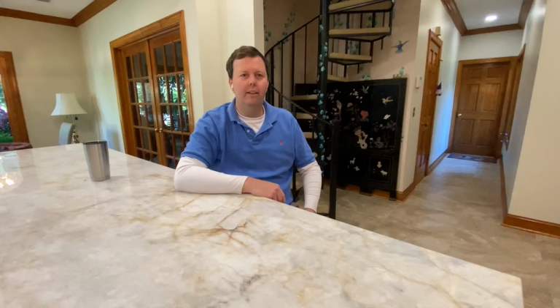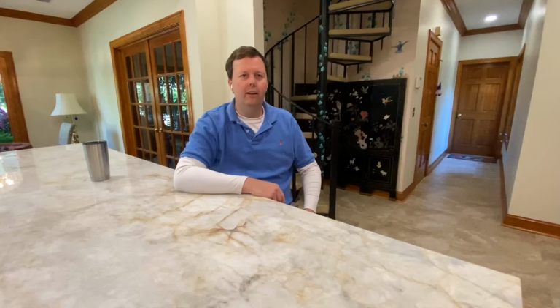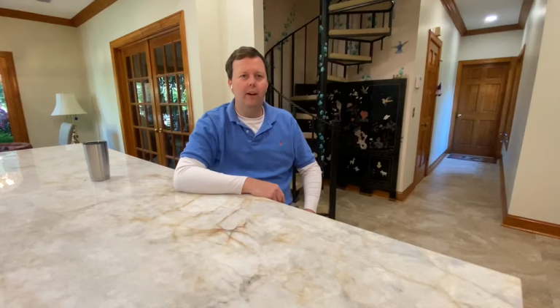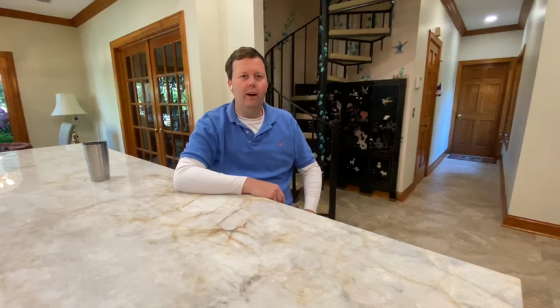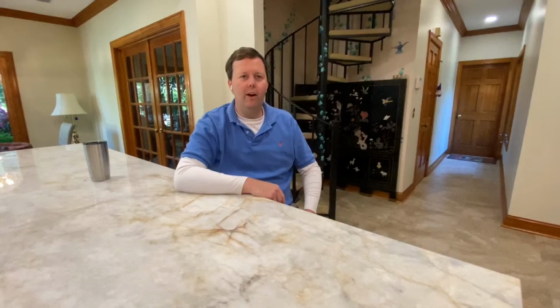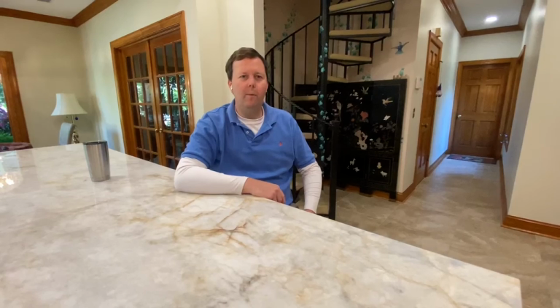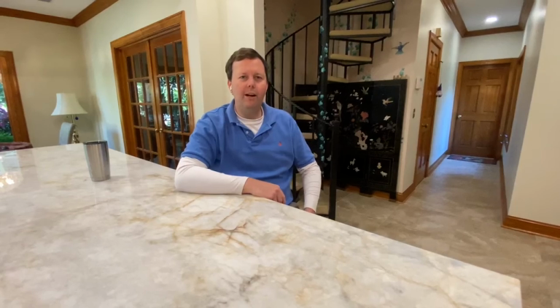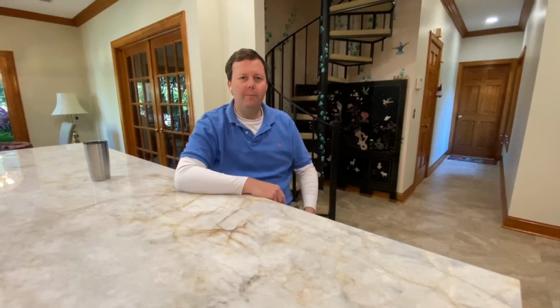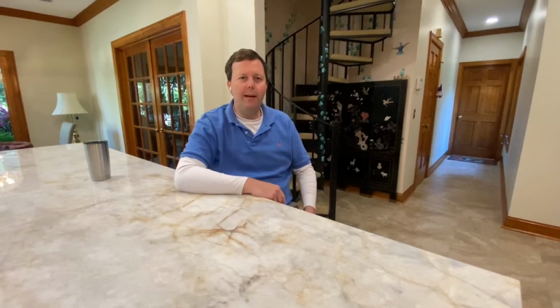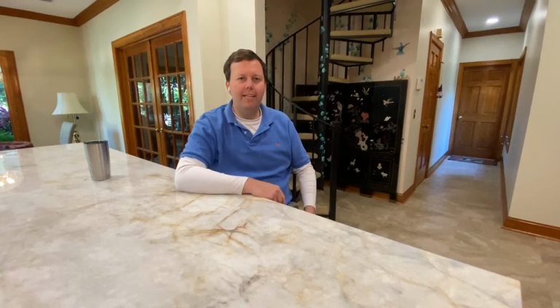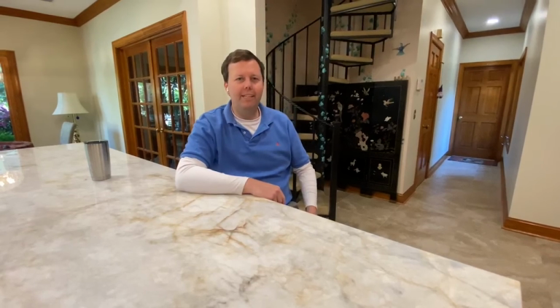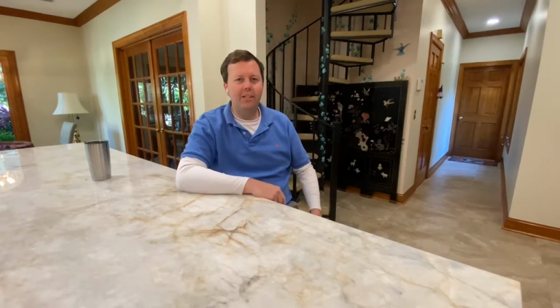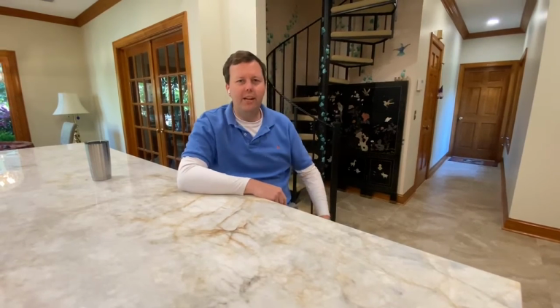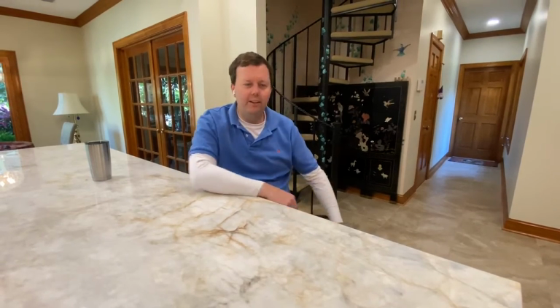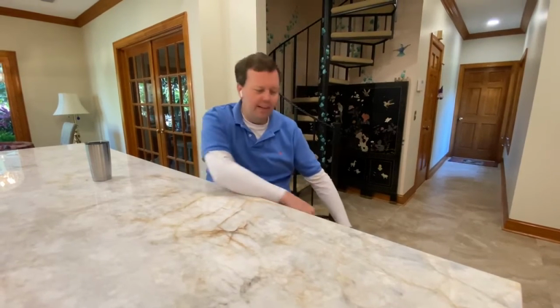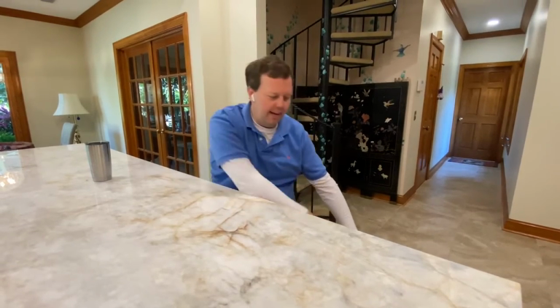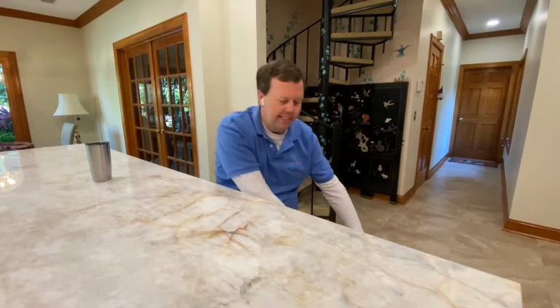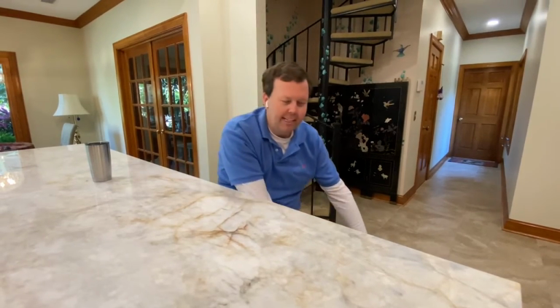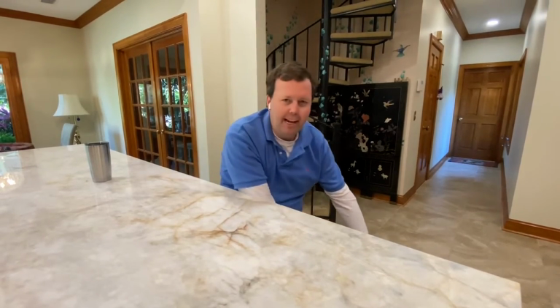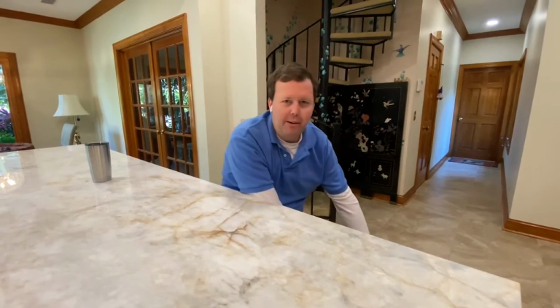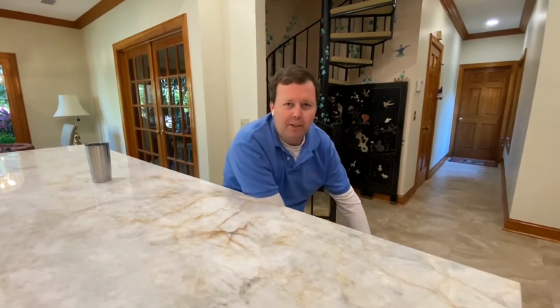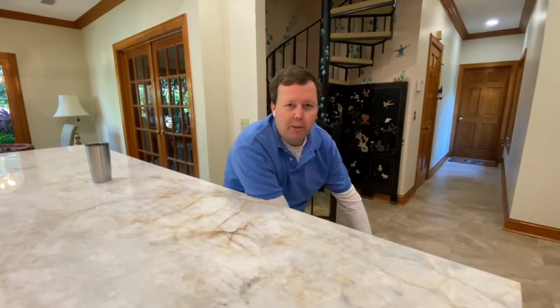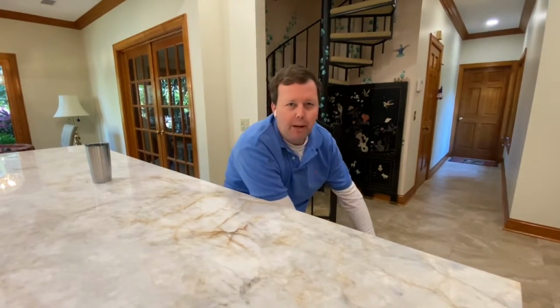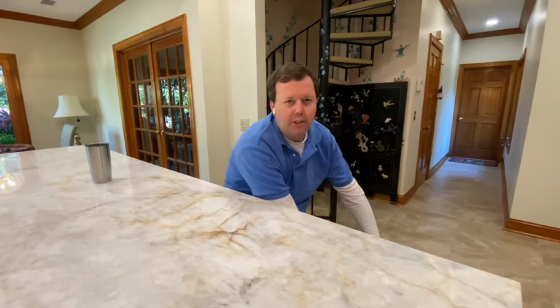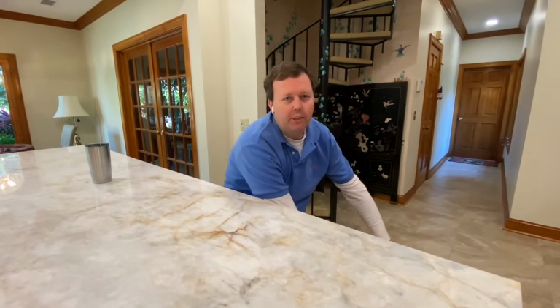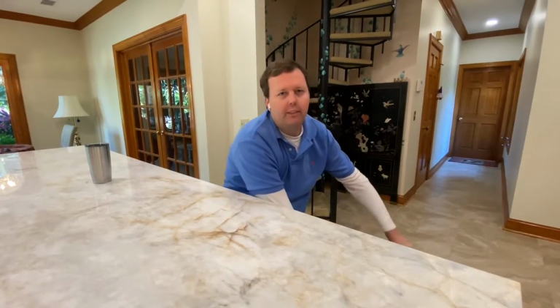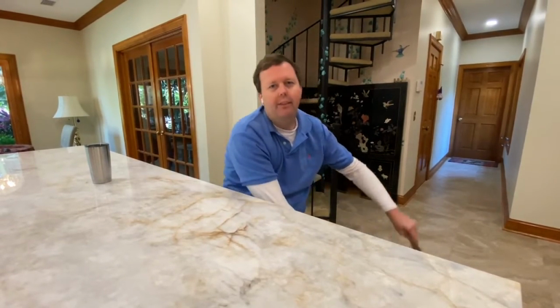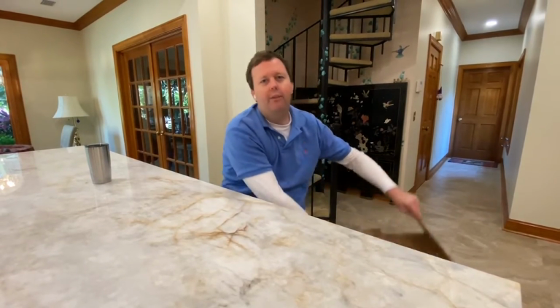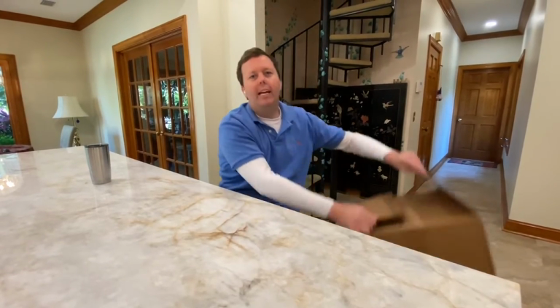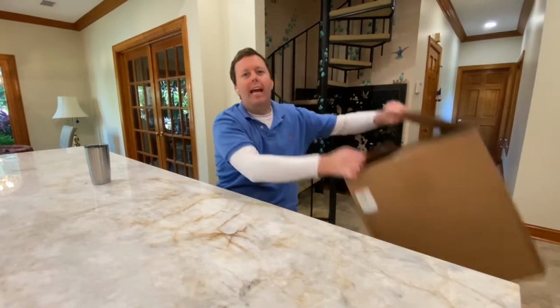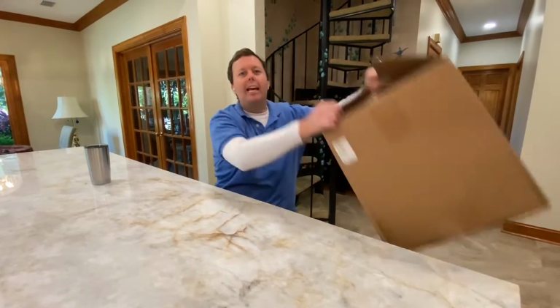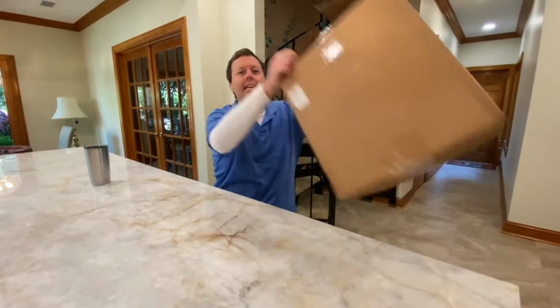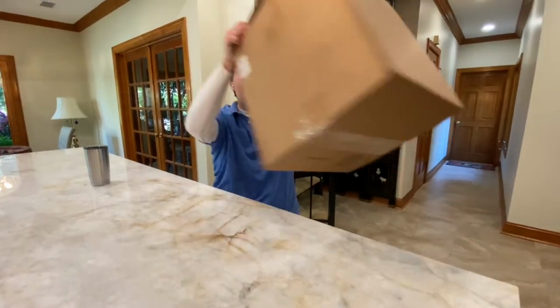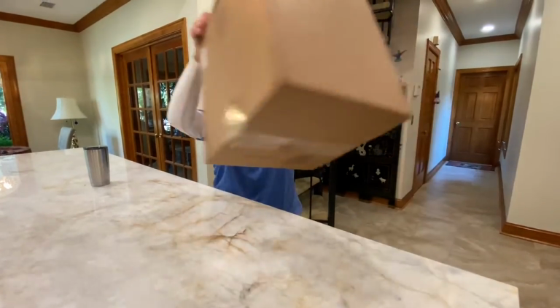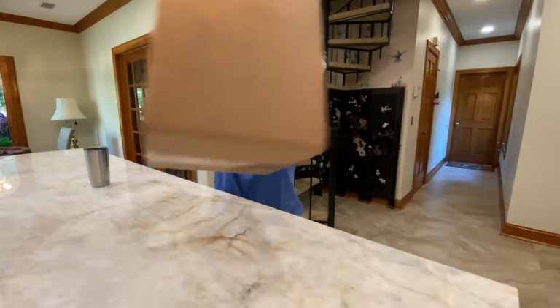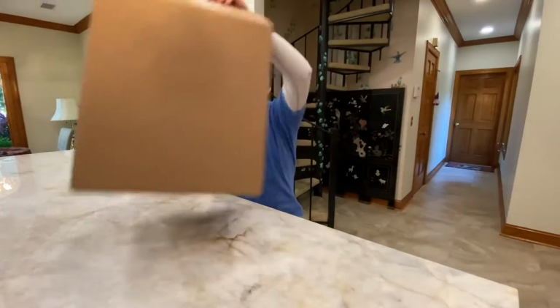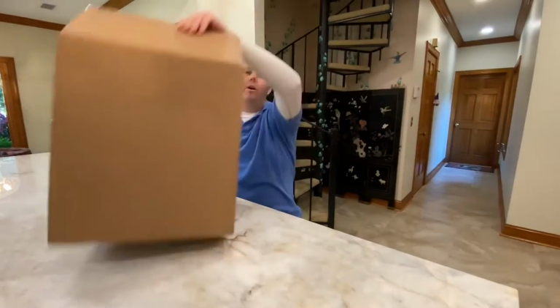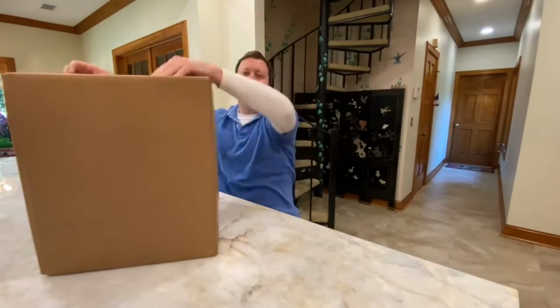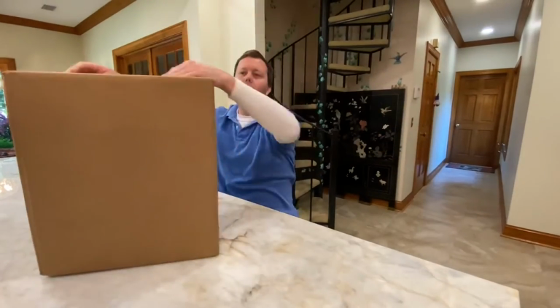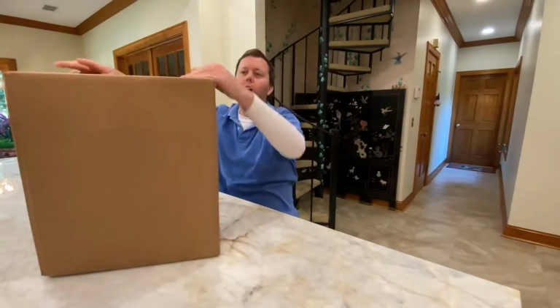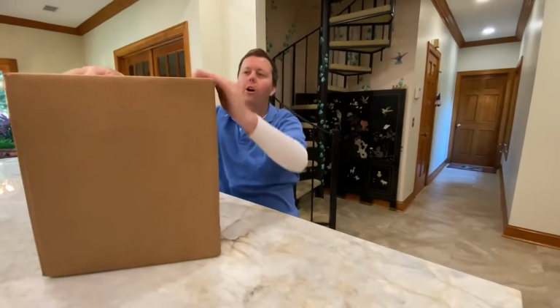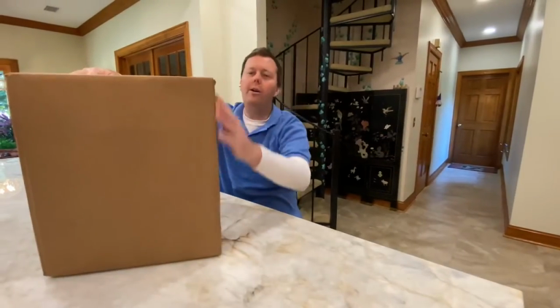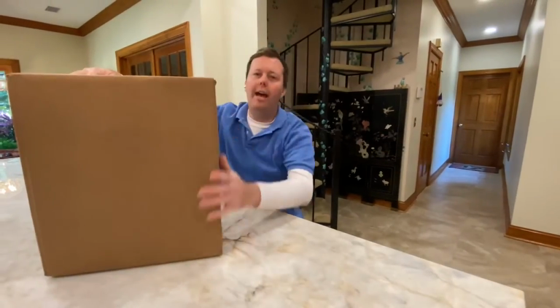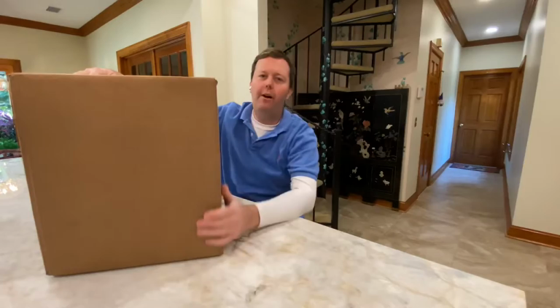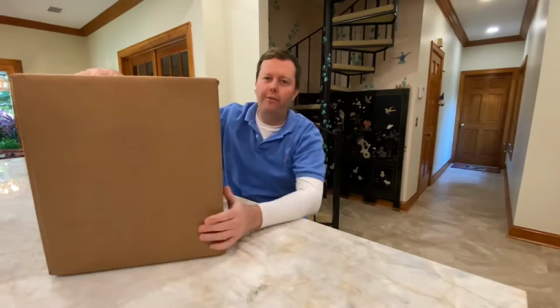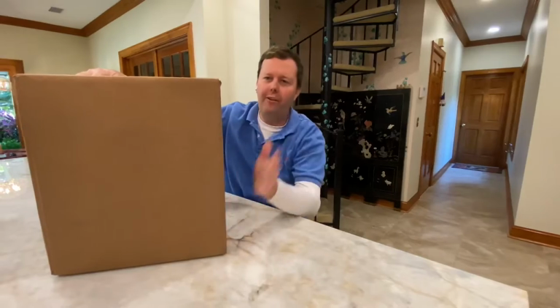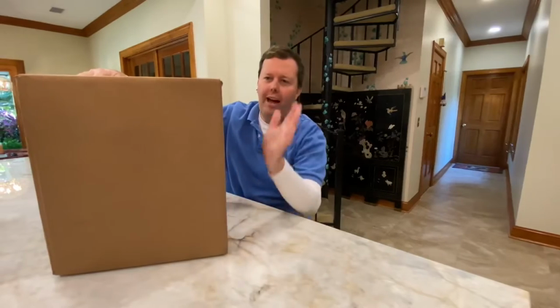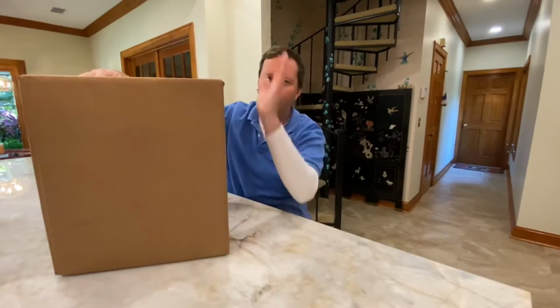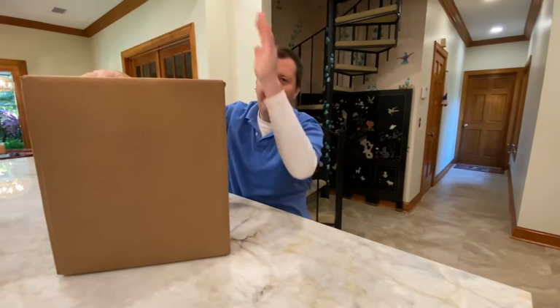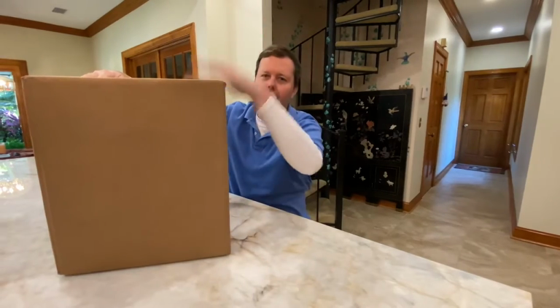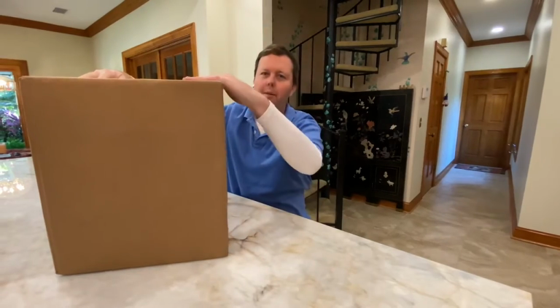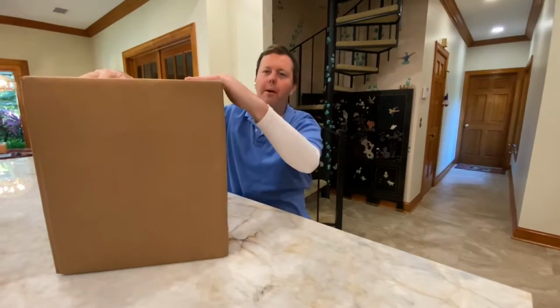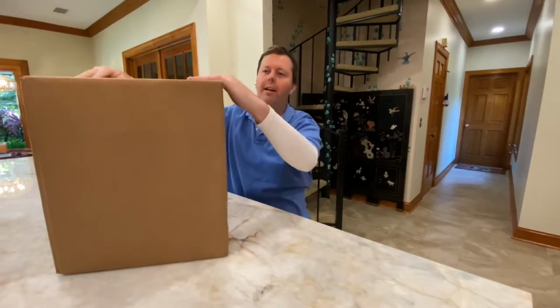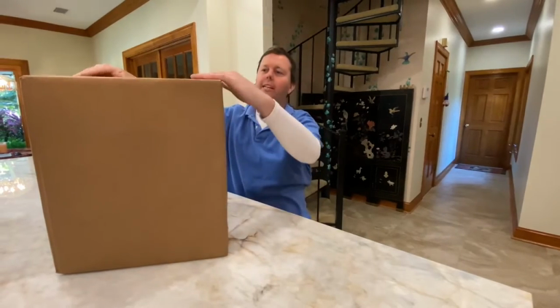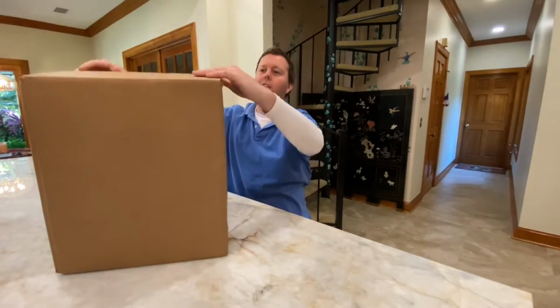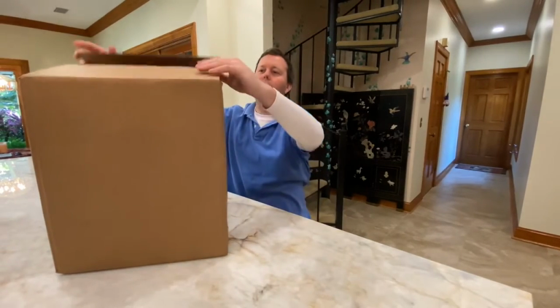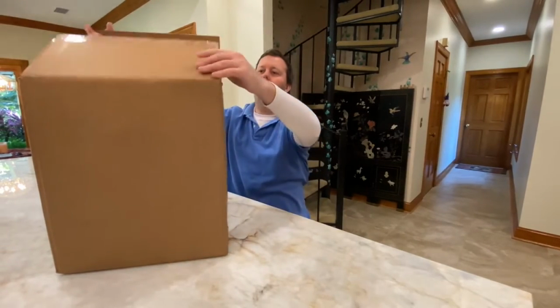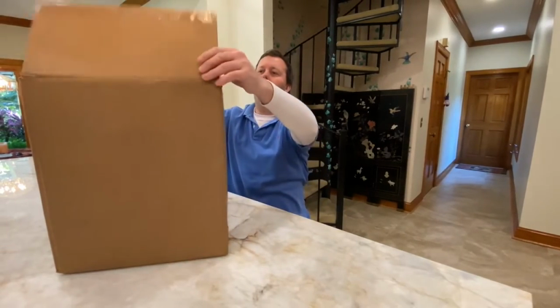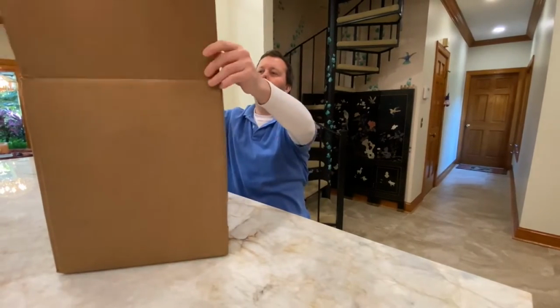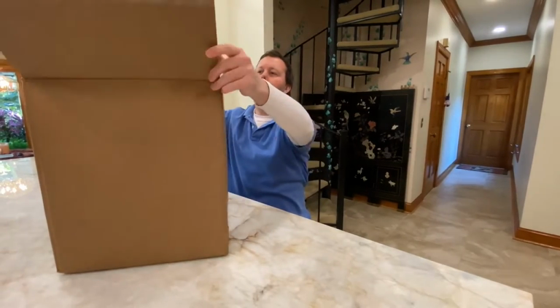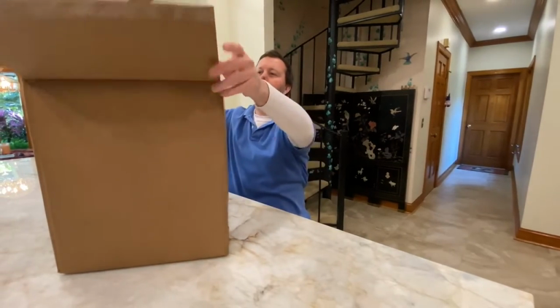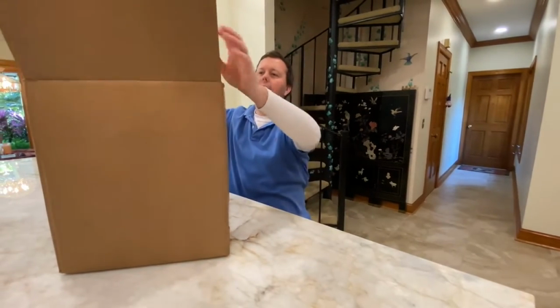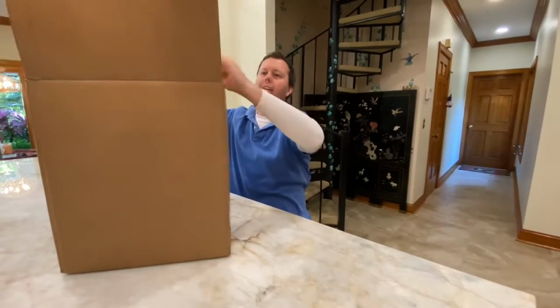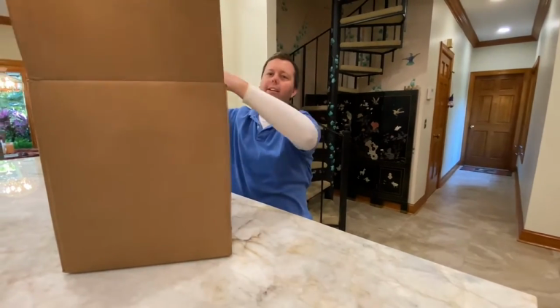Welcome back to the channel, guys. Today we have a special delivery: a Yeti Load Out five gallon bucket. So we have an unboxing here.